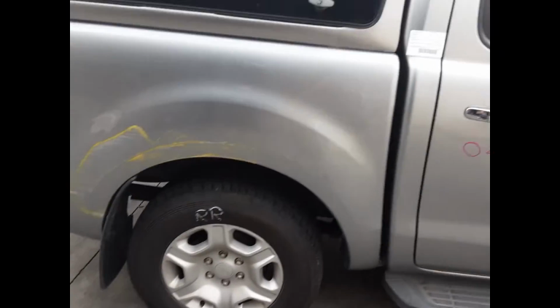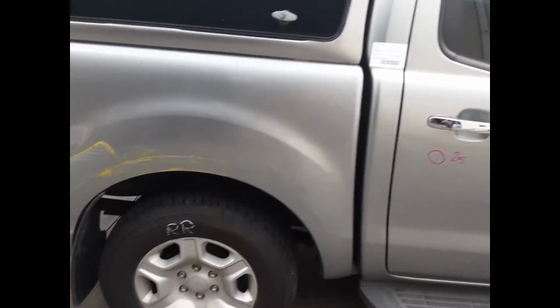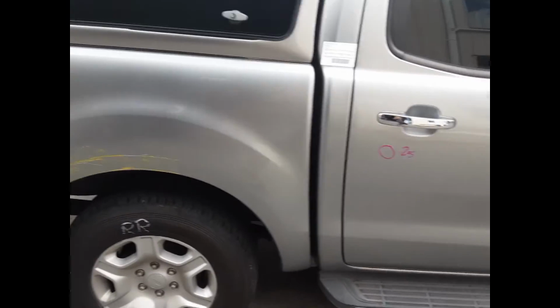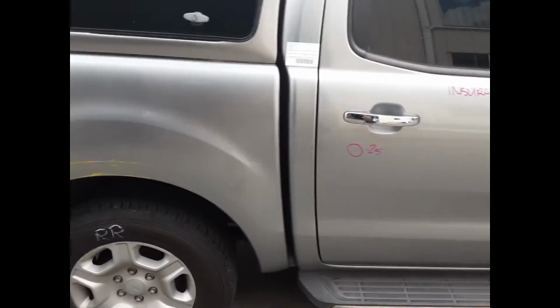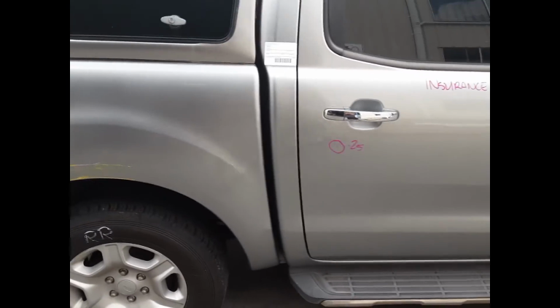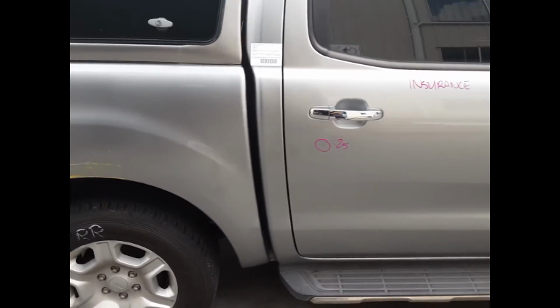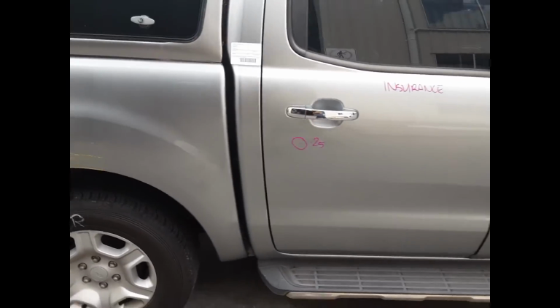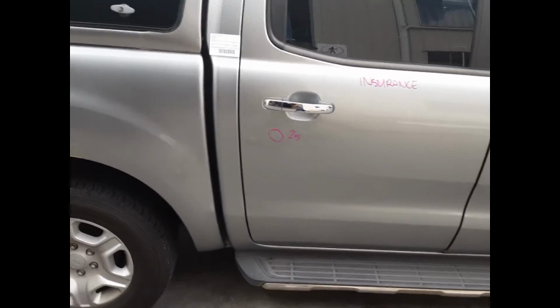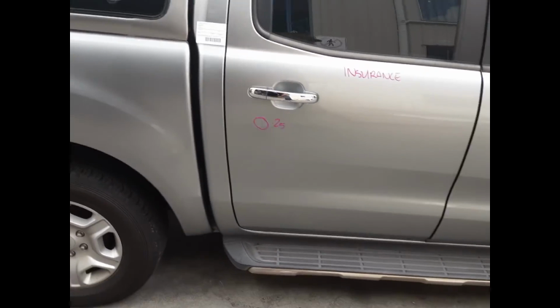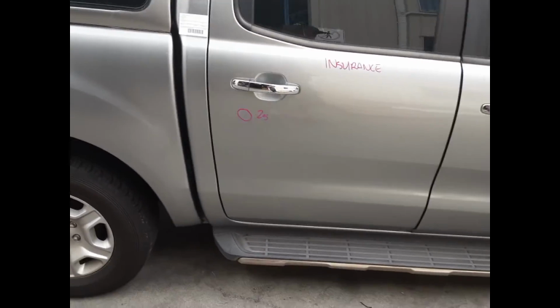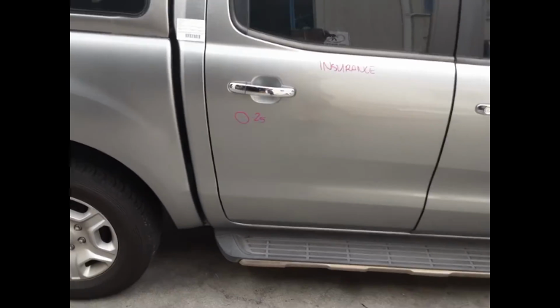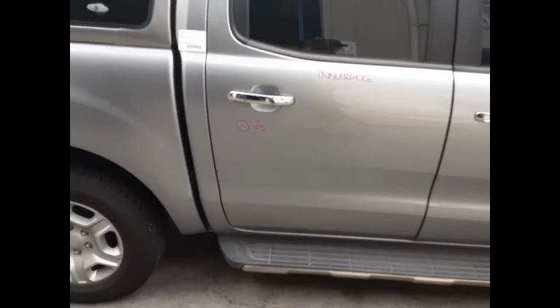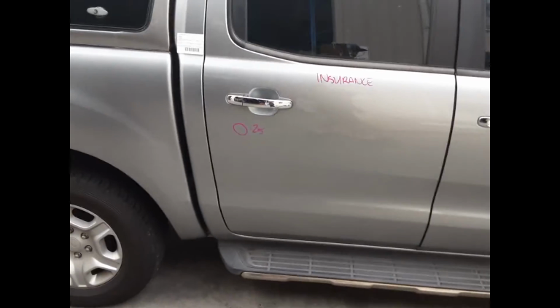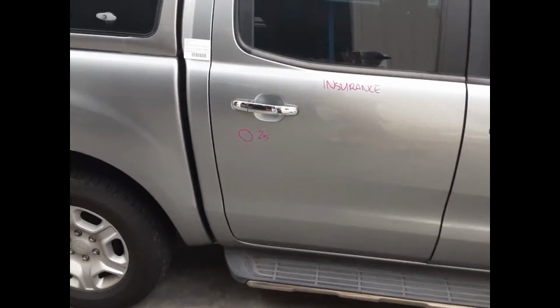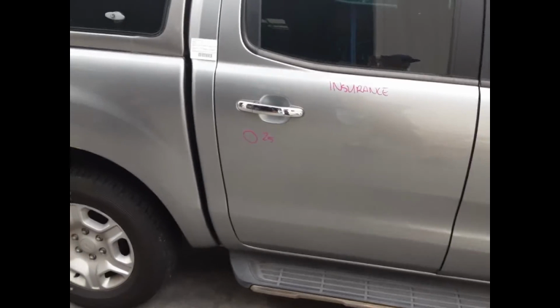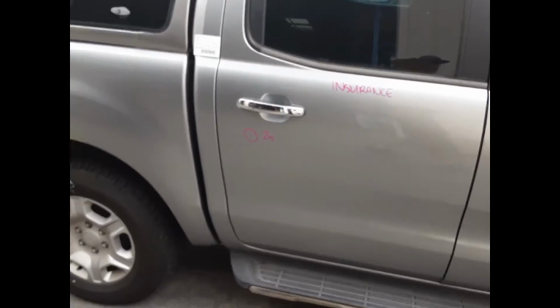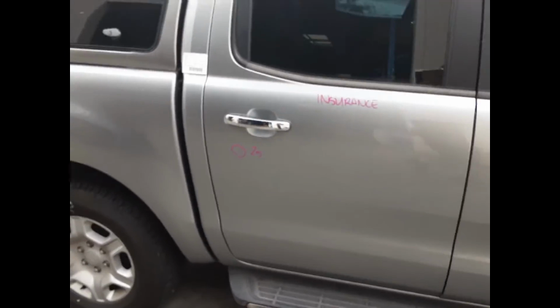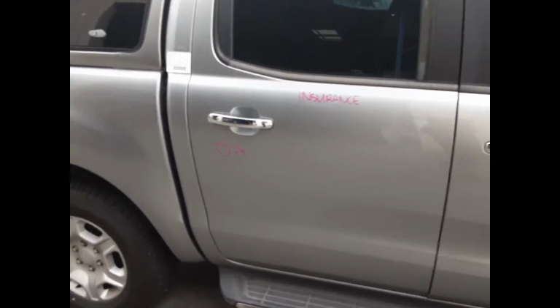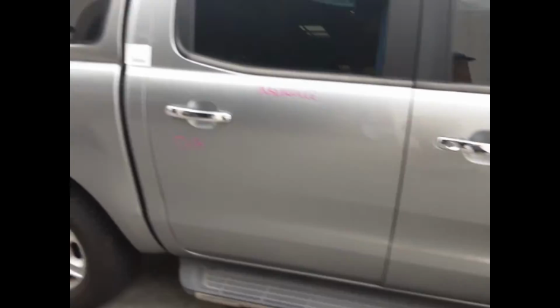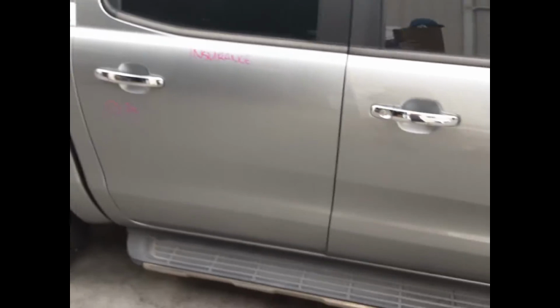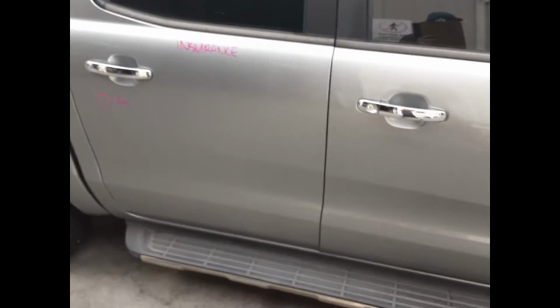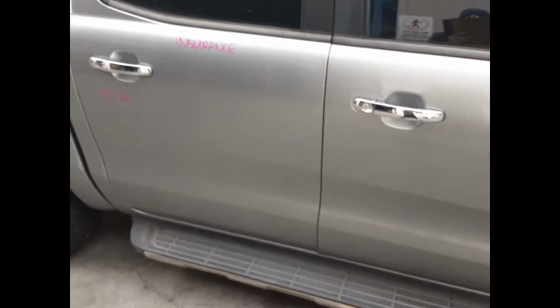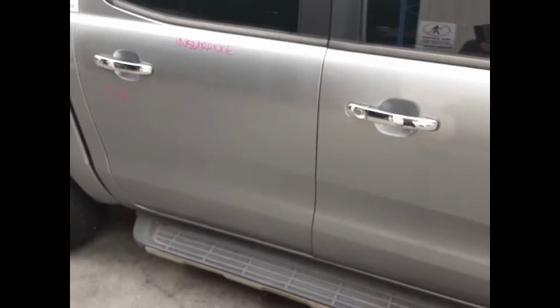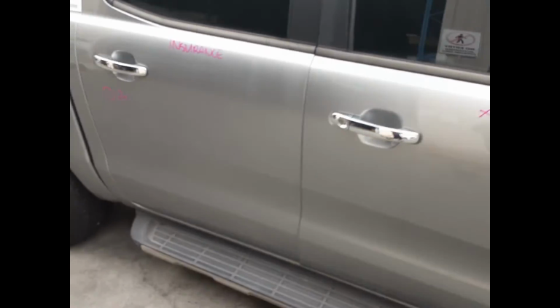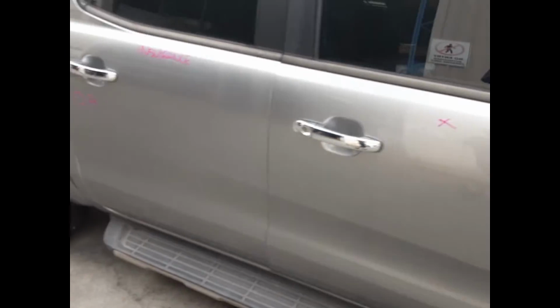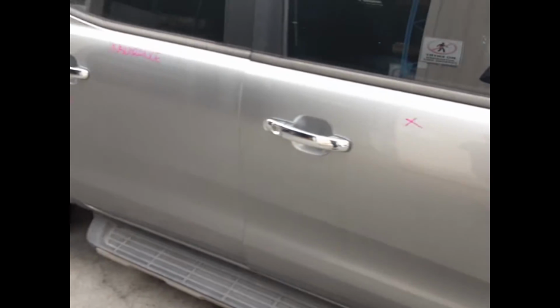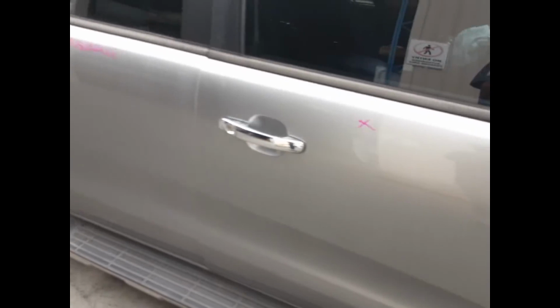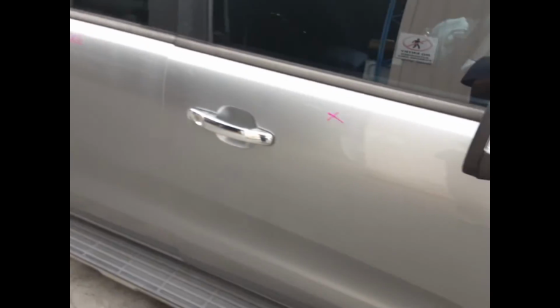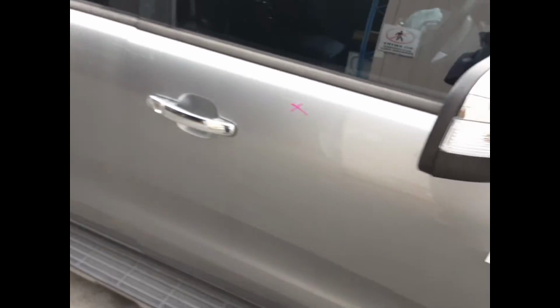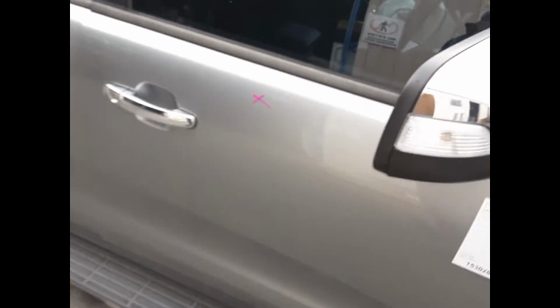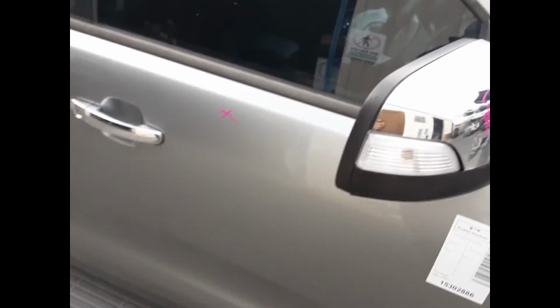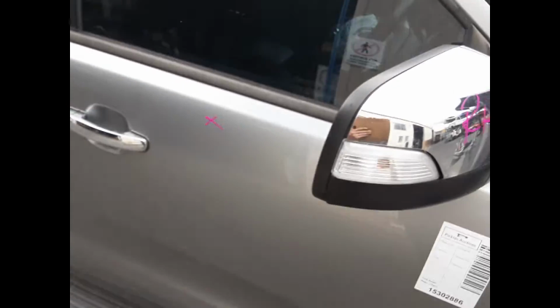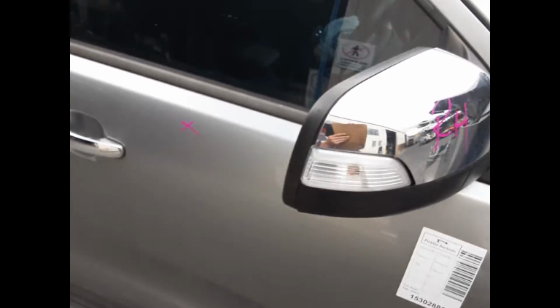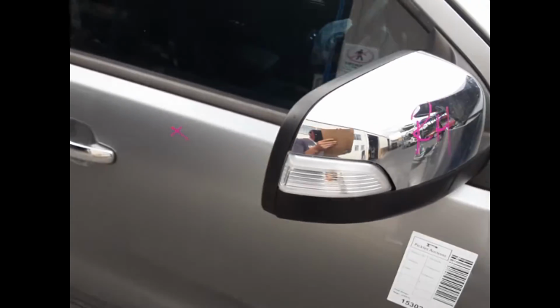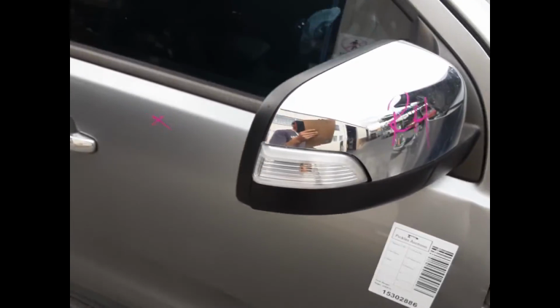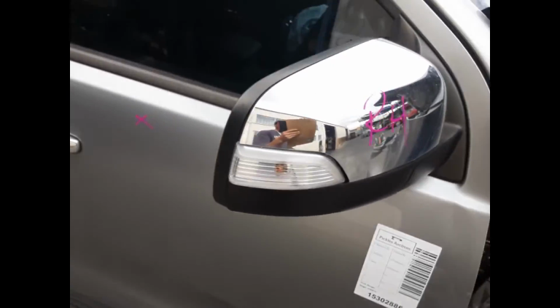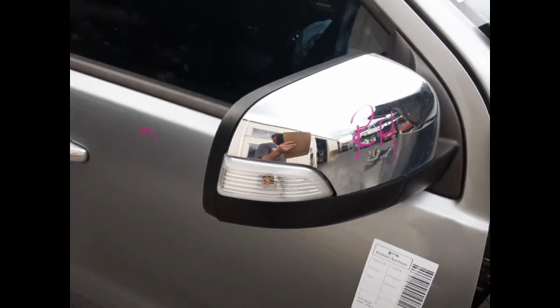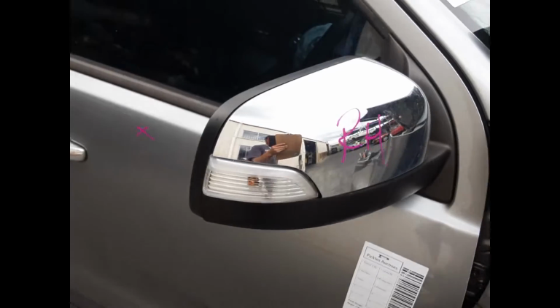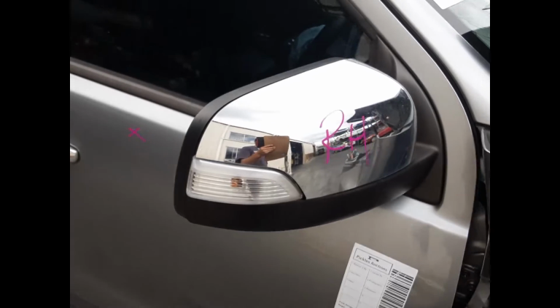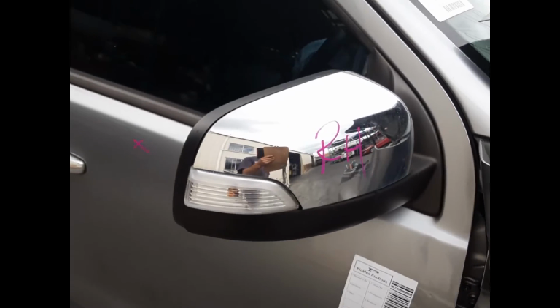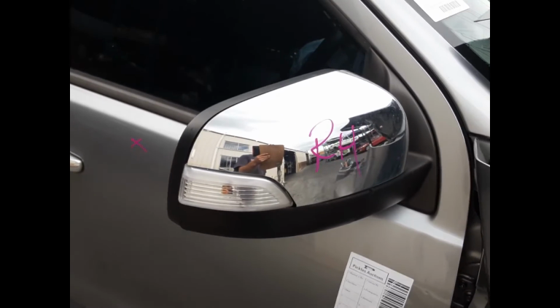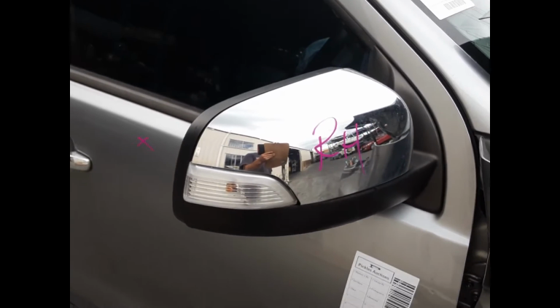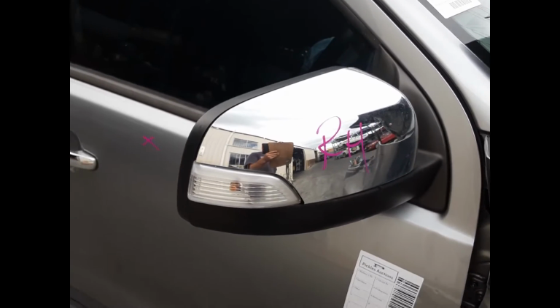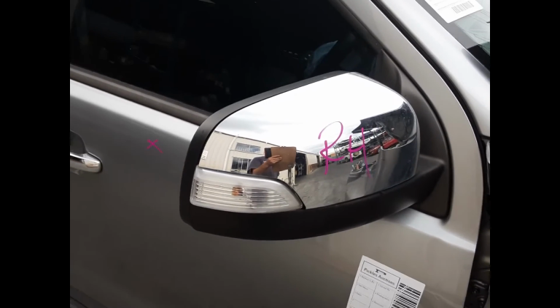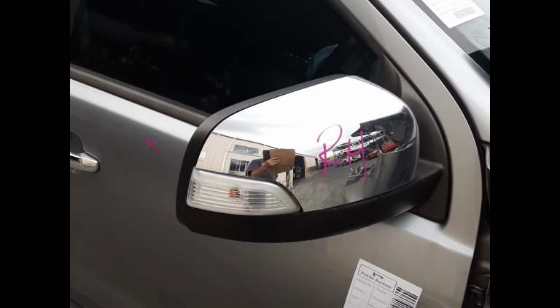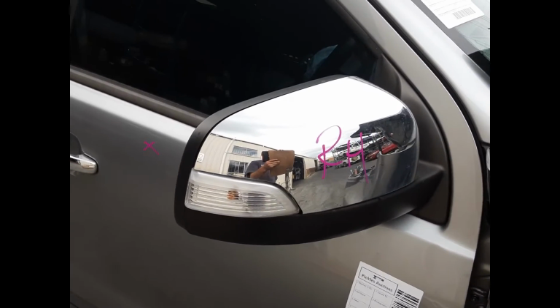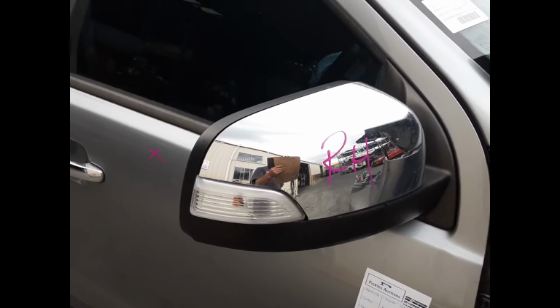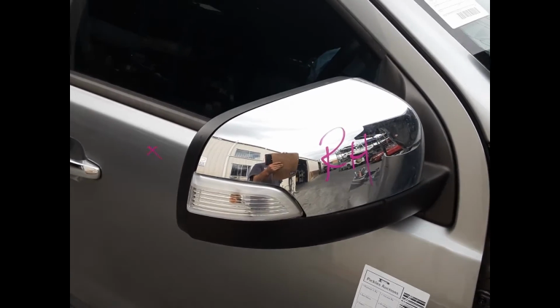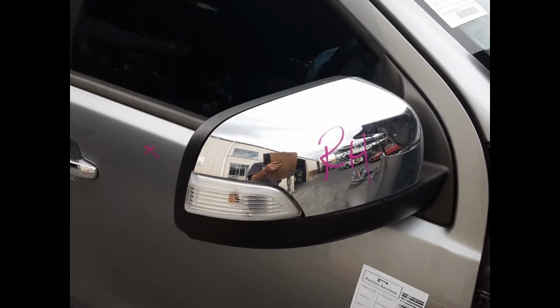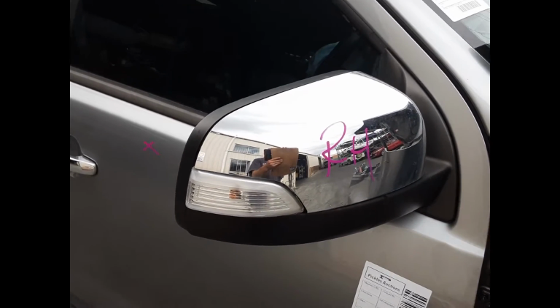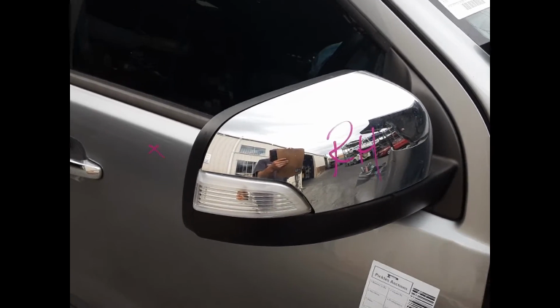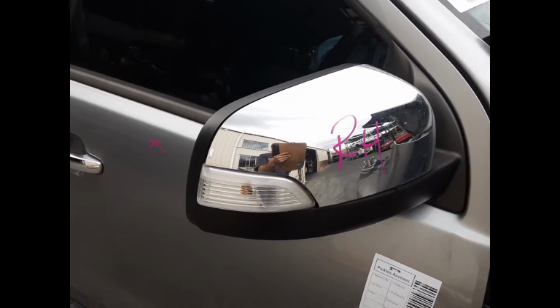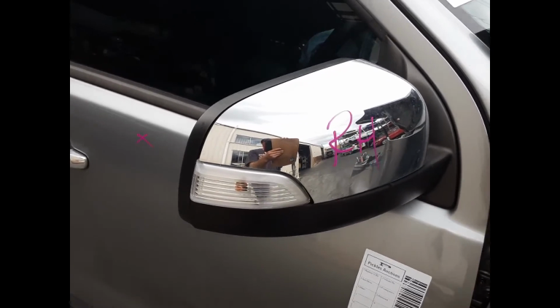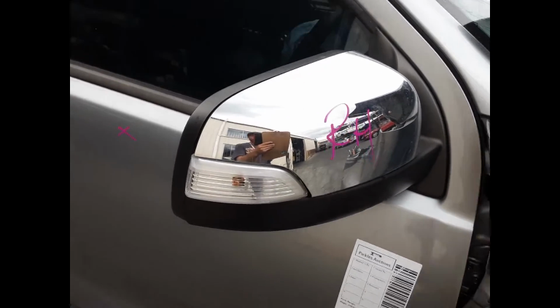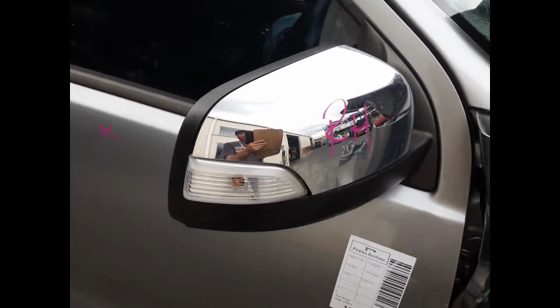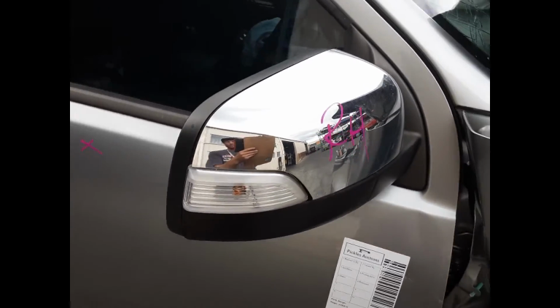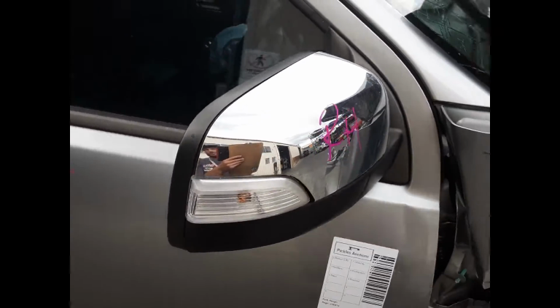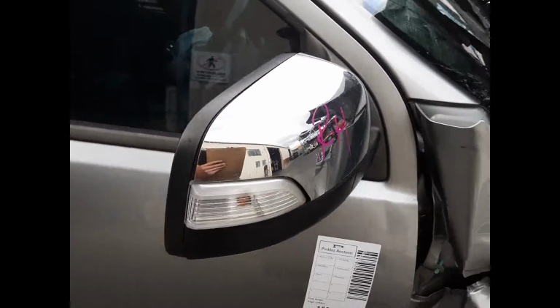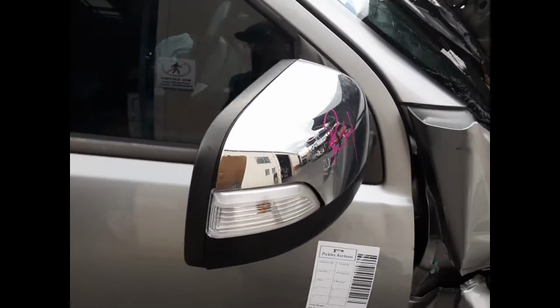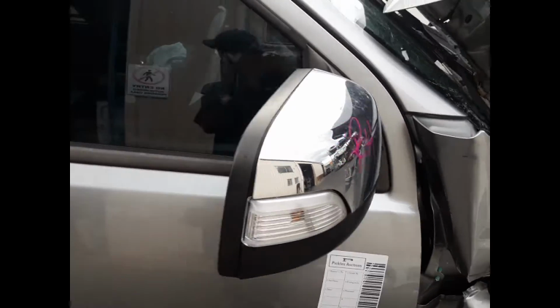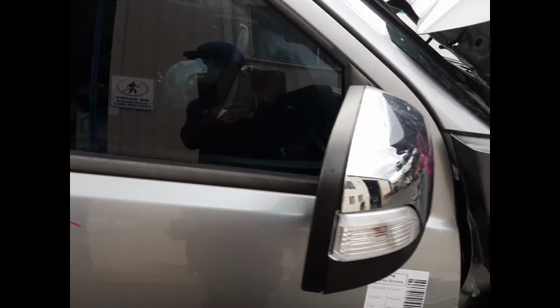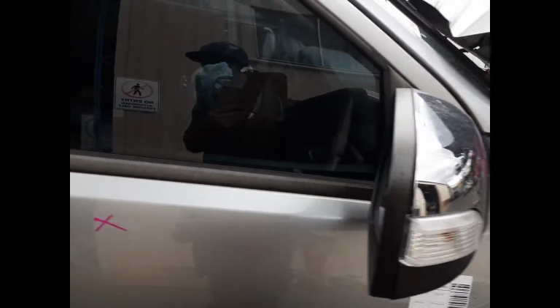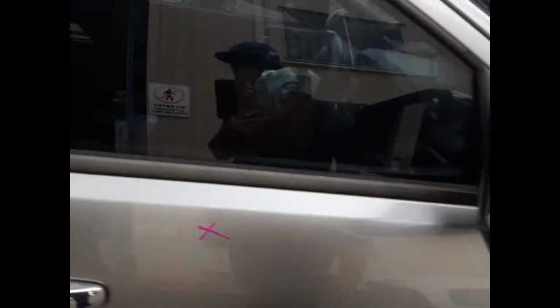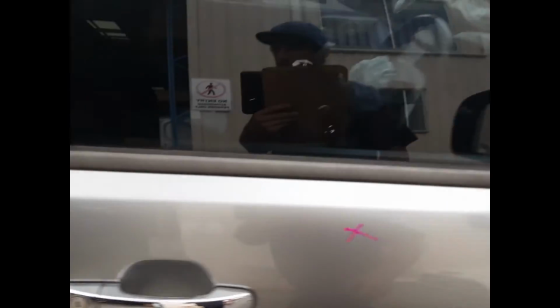Right rear 17 inch factory alloy mag with a good tyre. Right rear door has one small dent. Right power door mirror in chrome with indicator.